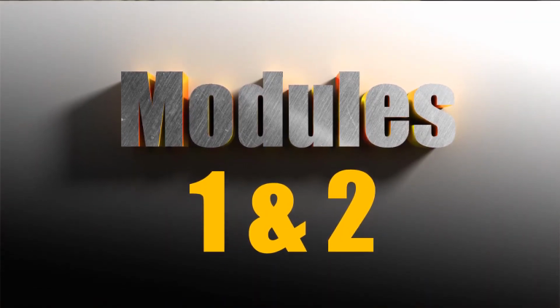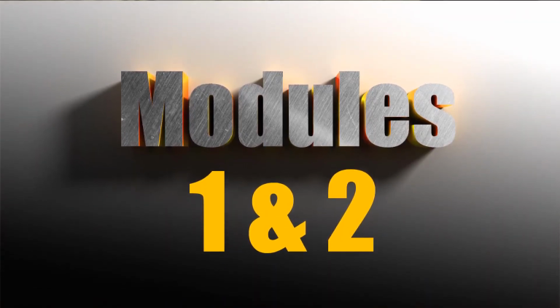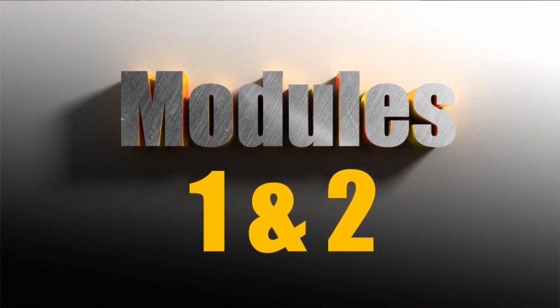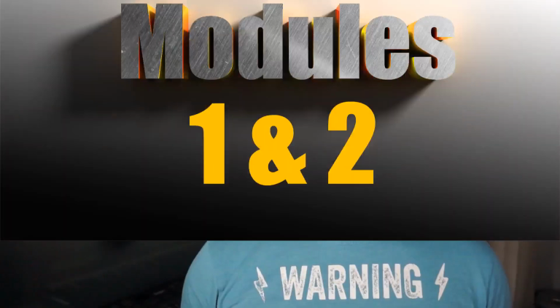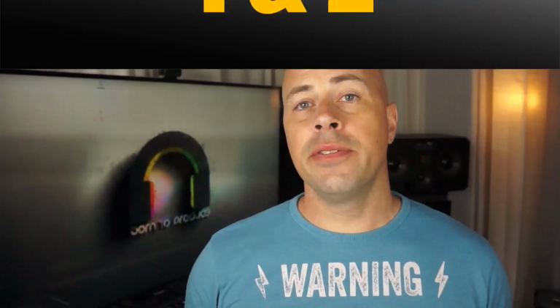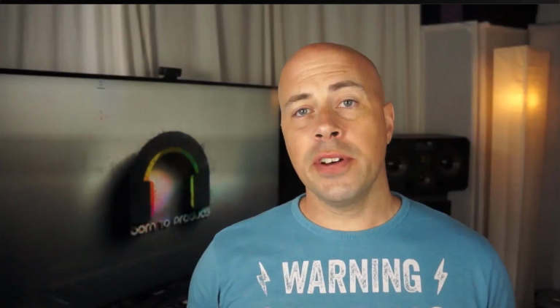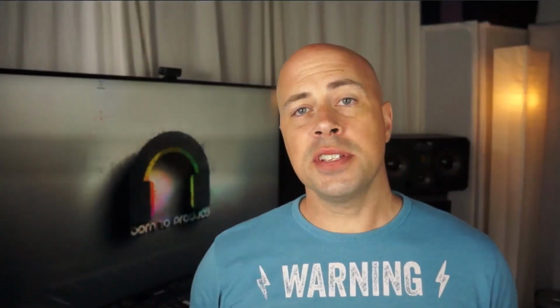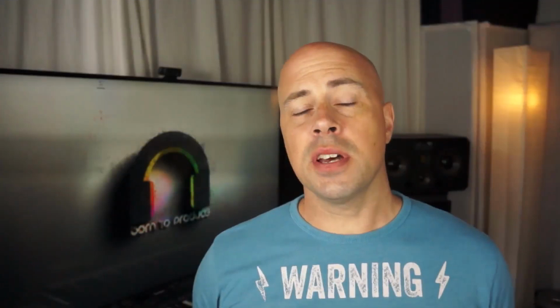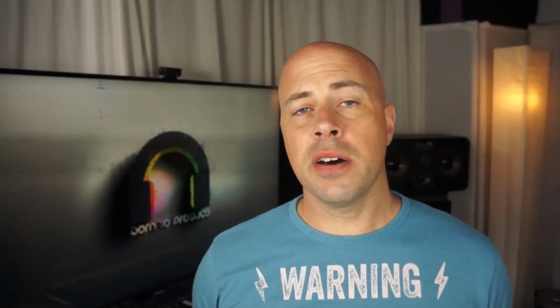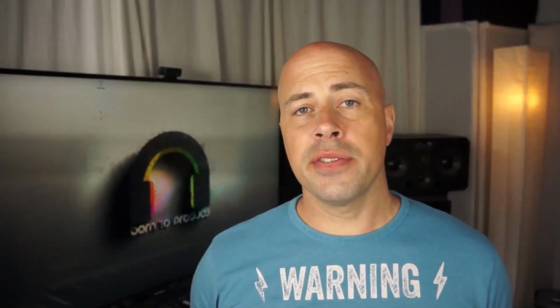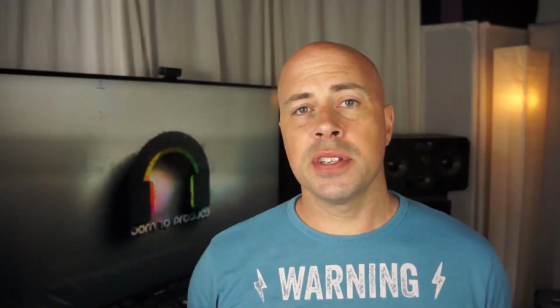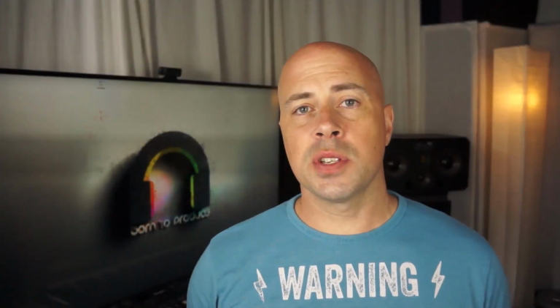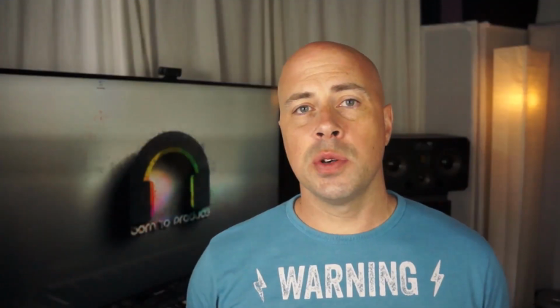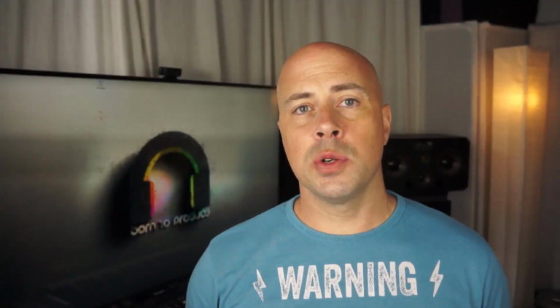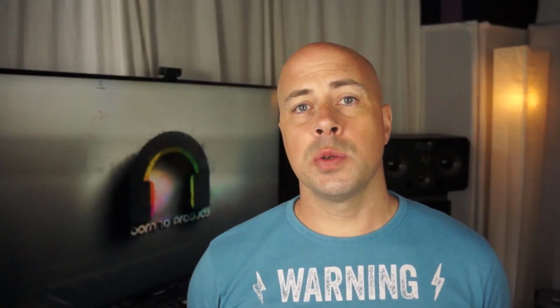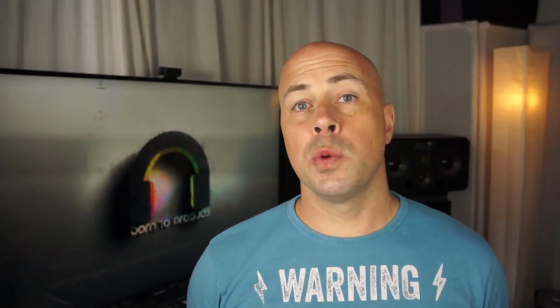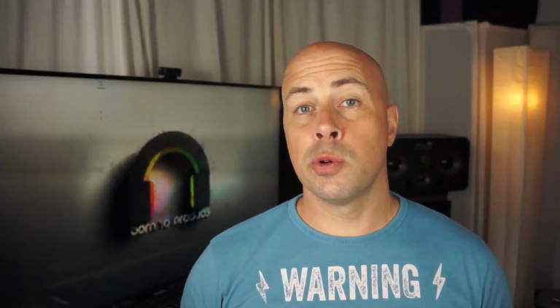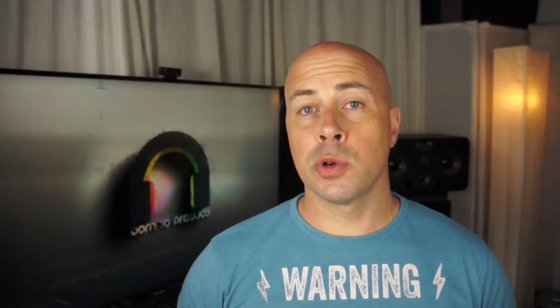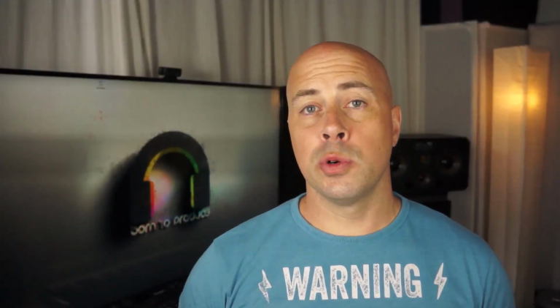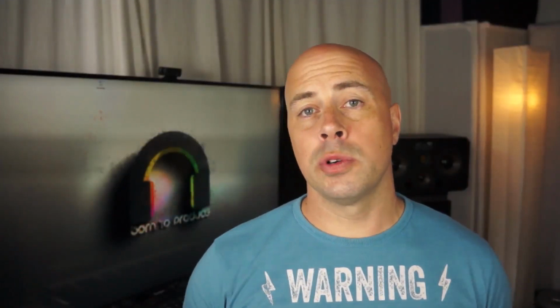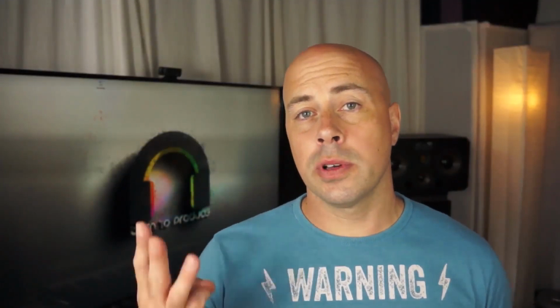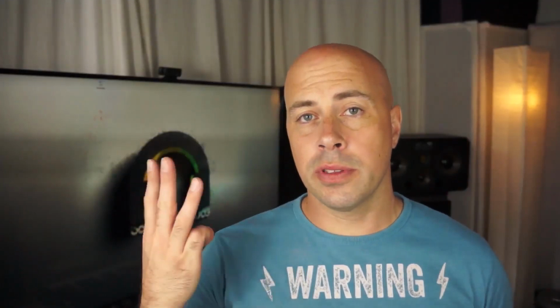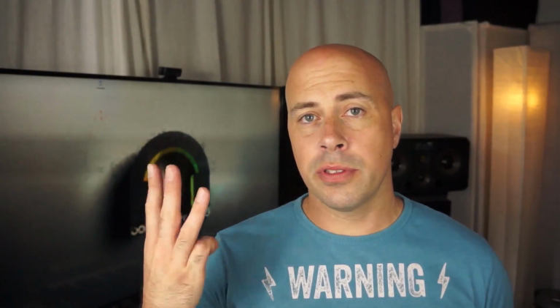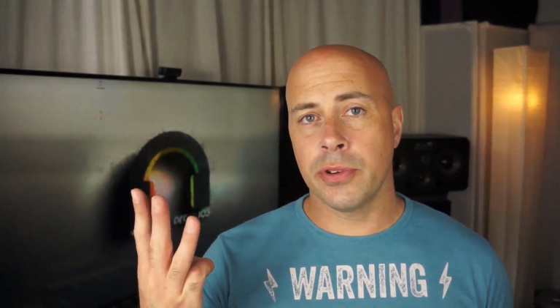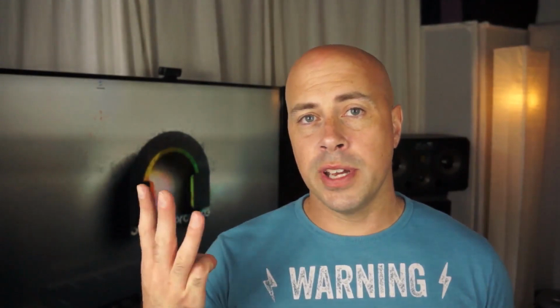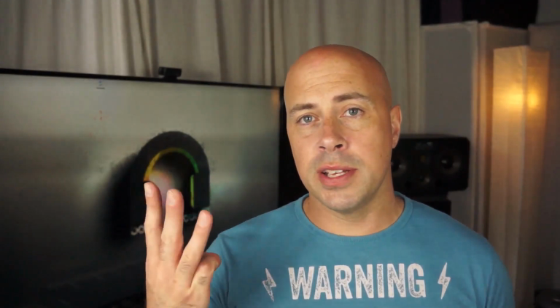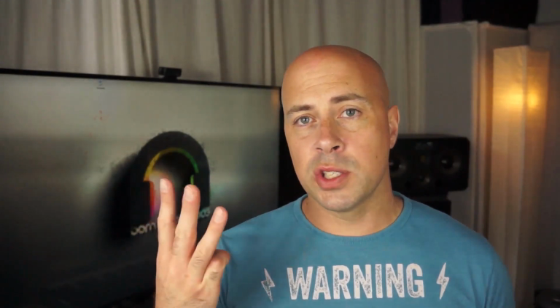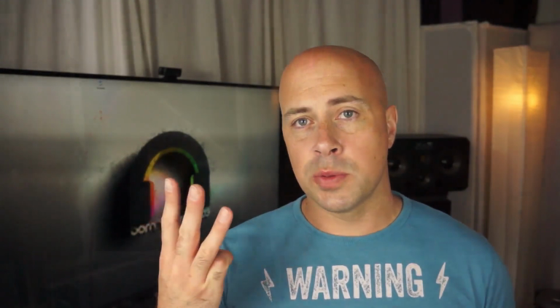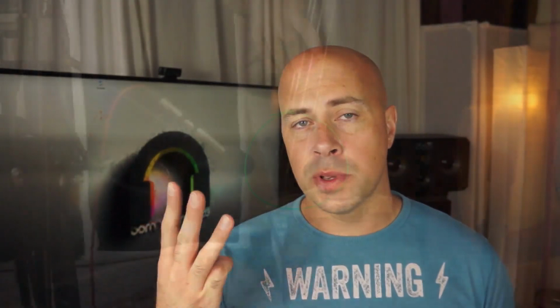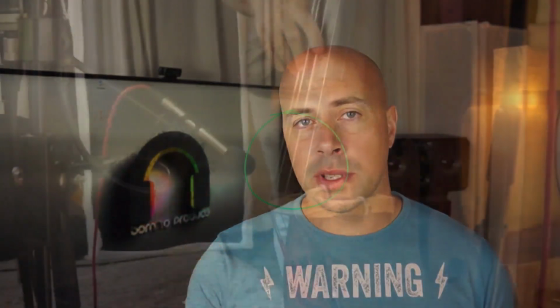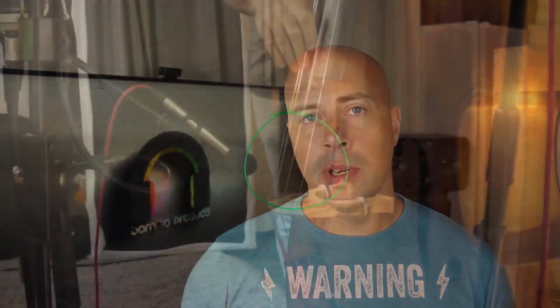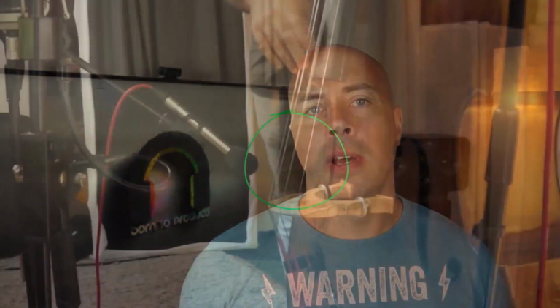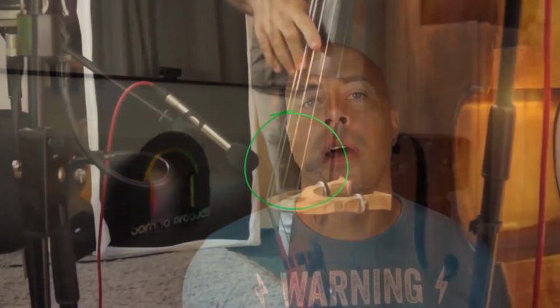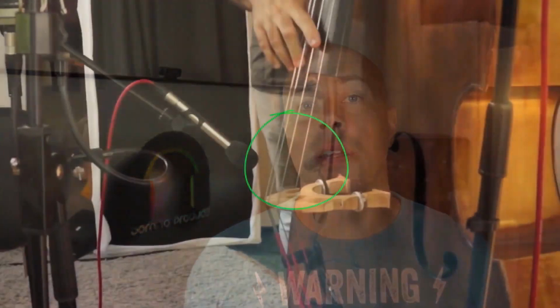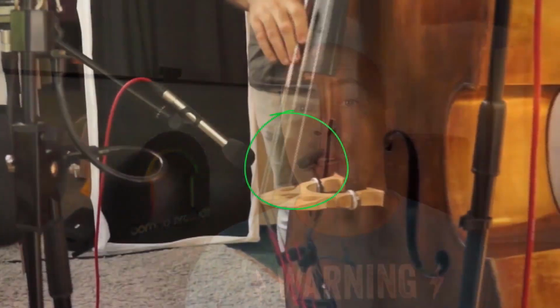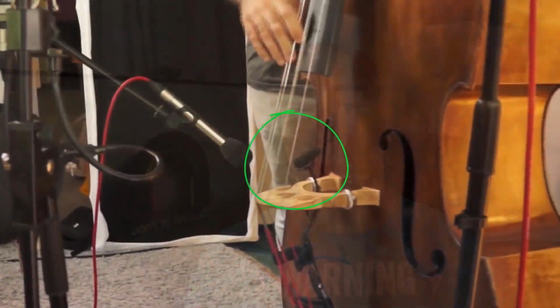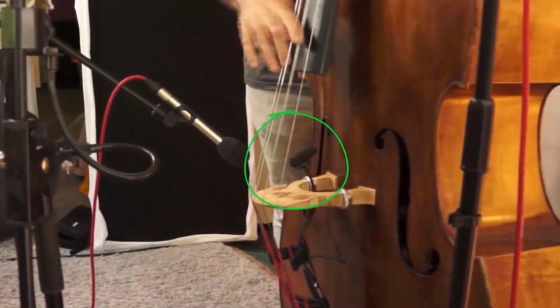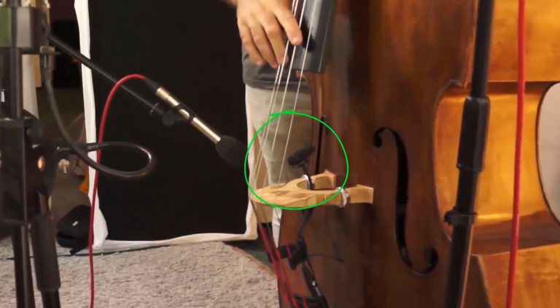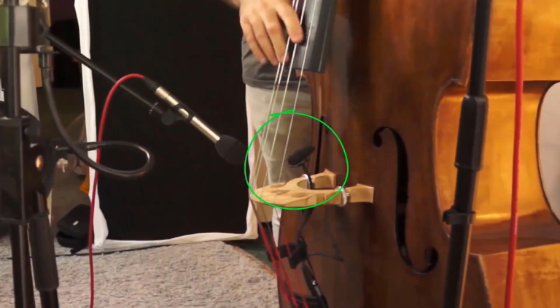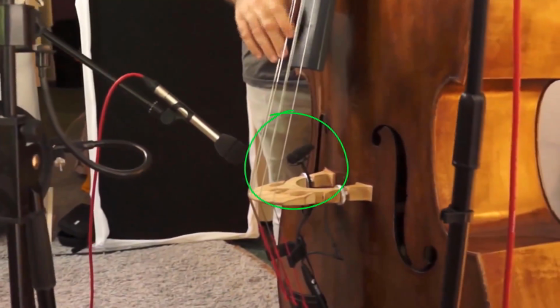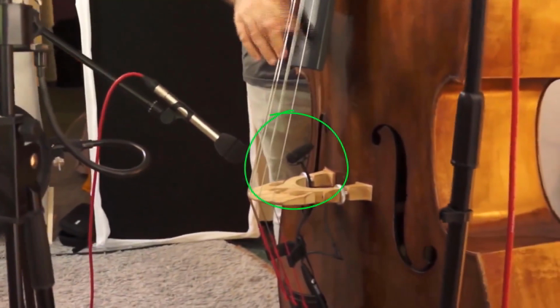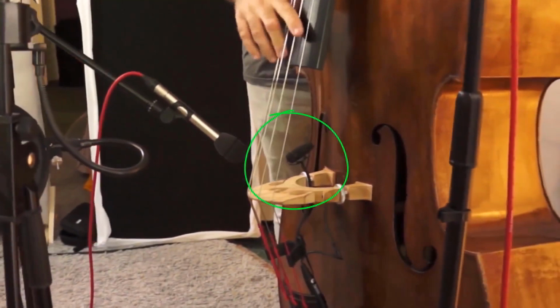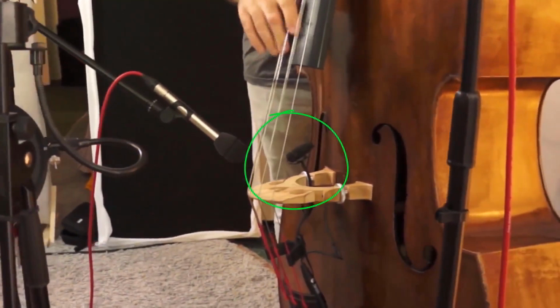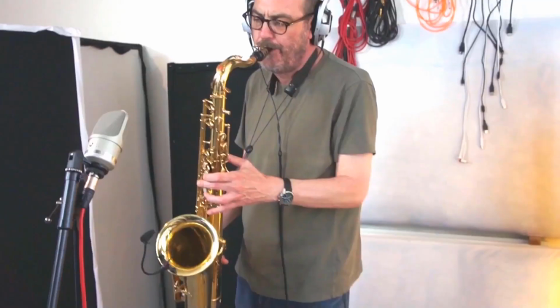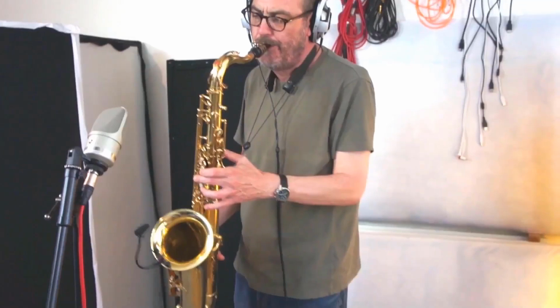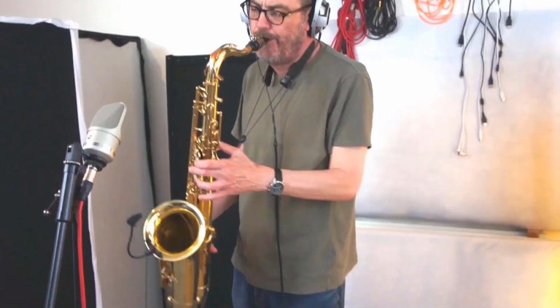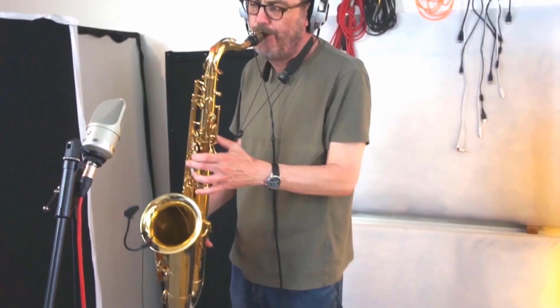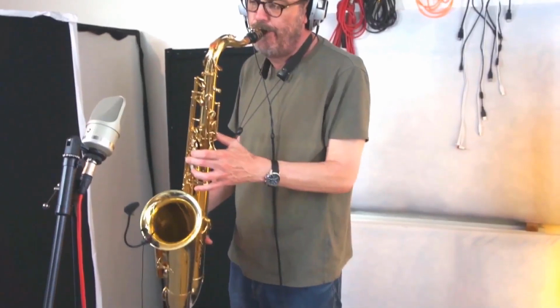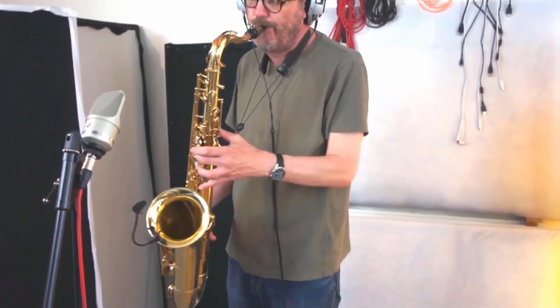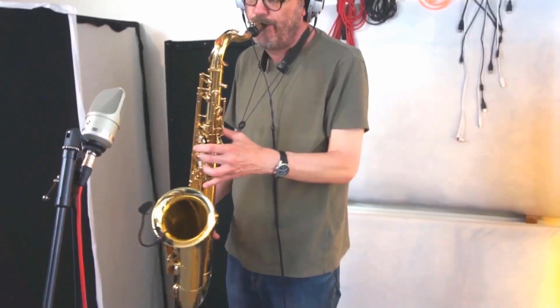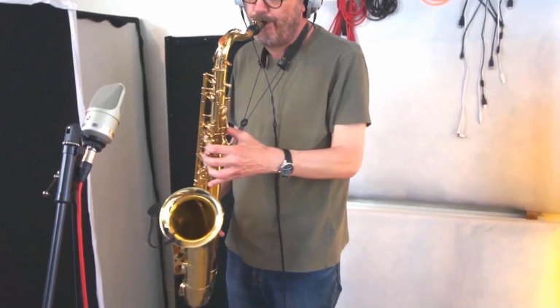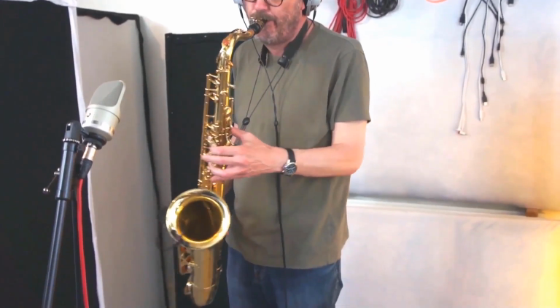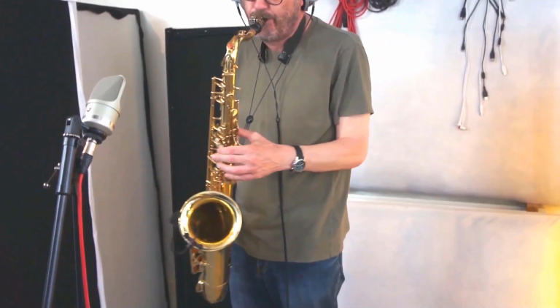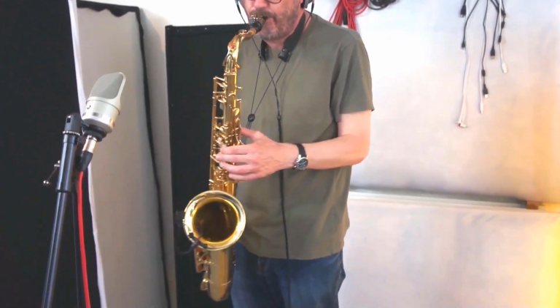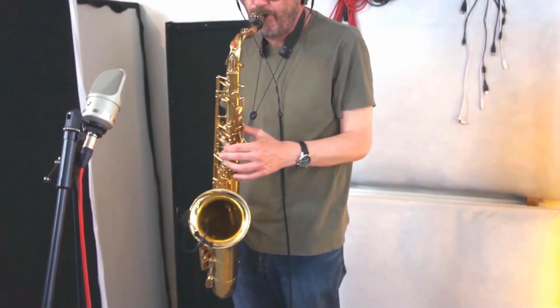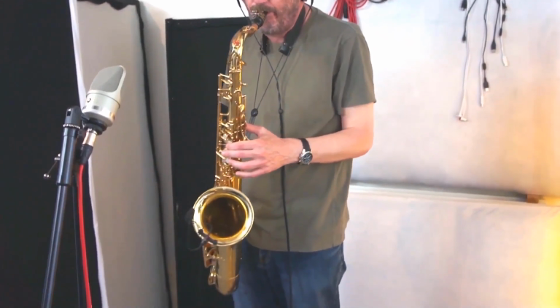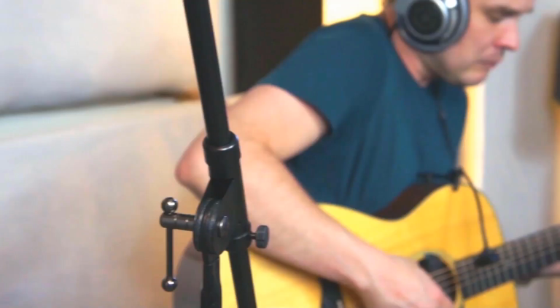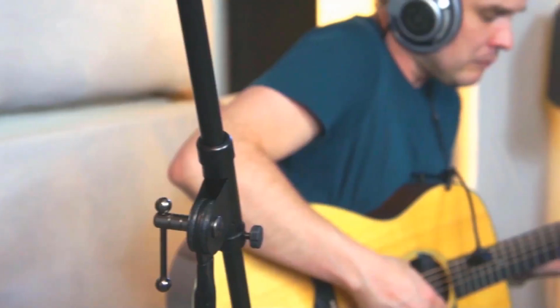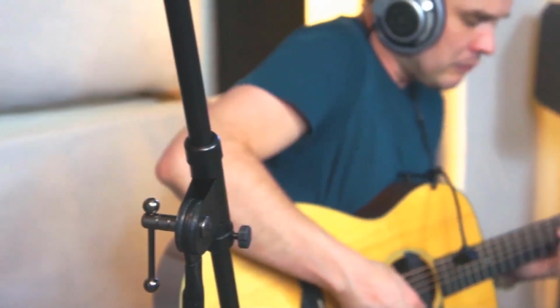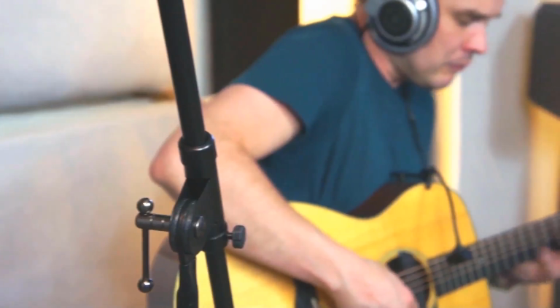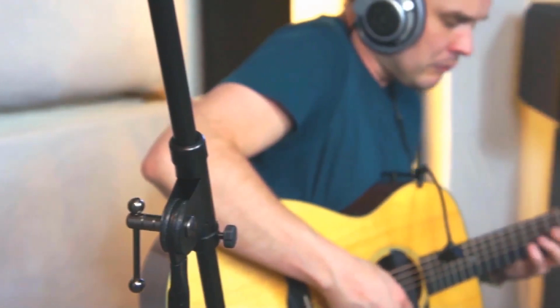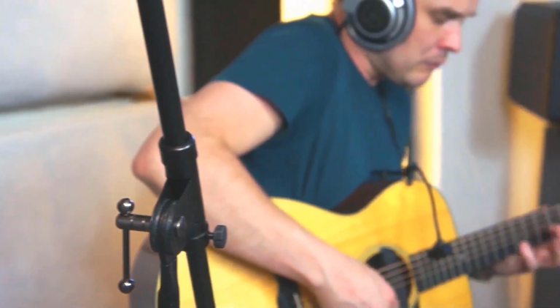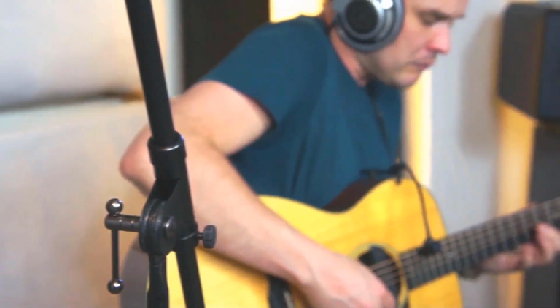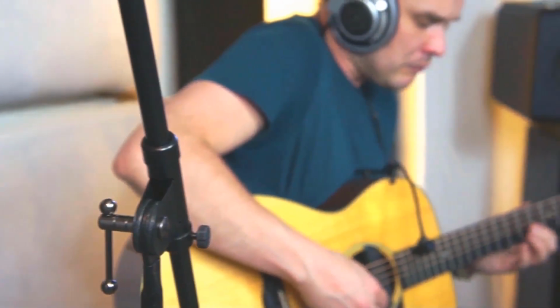In the first half of this course, we'll record three instruments: a double bass, a saxophone, and an acoustic guitar.